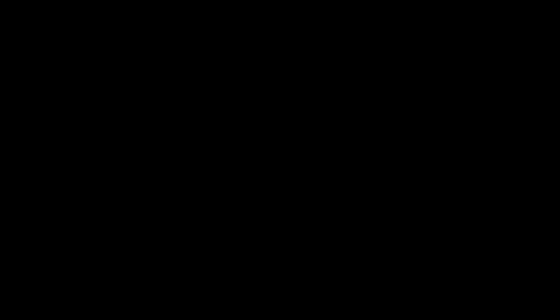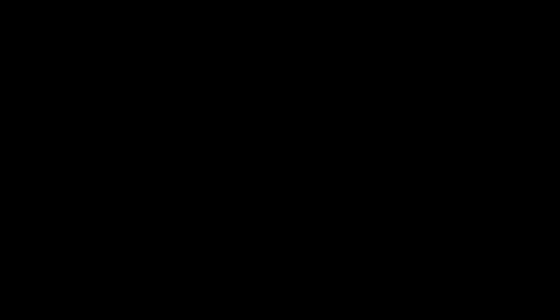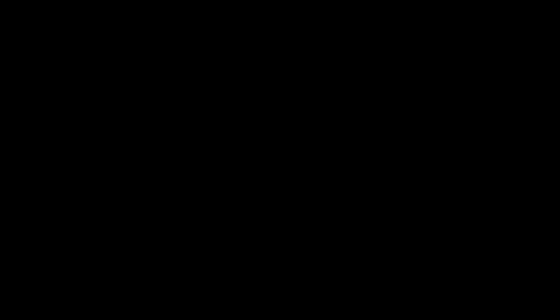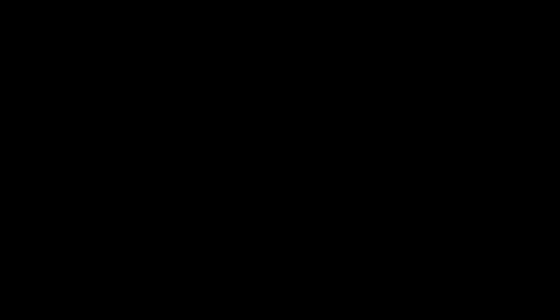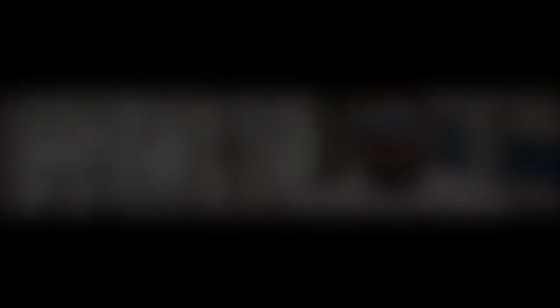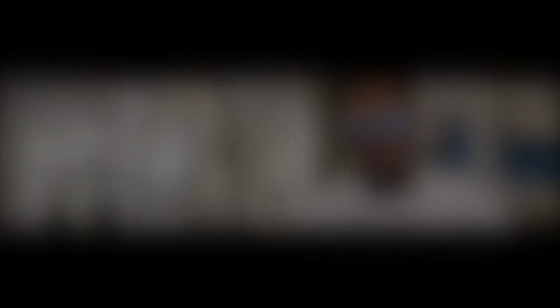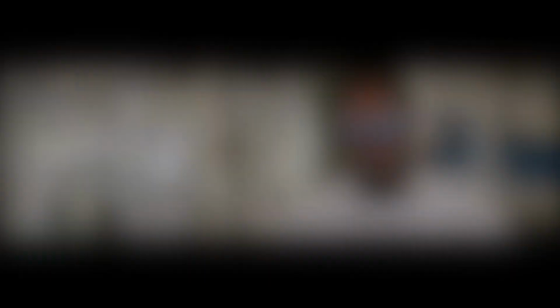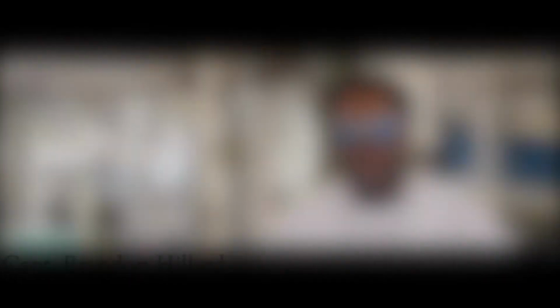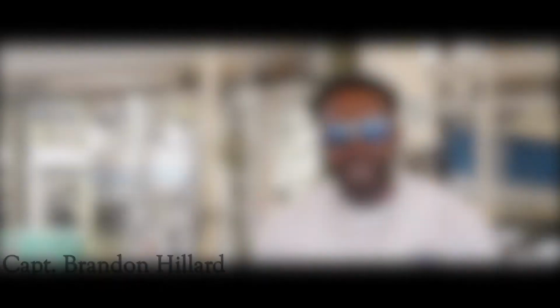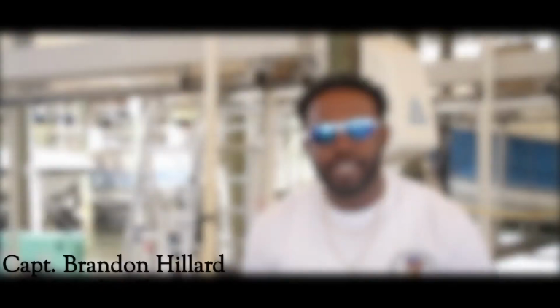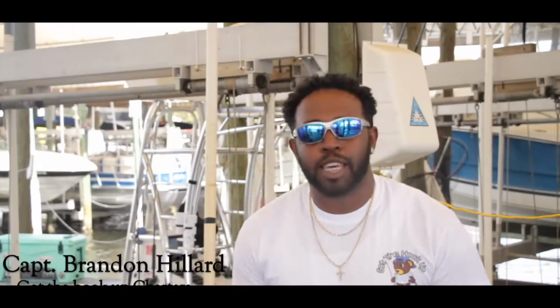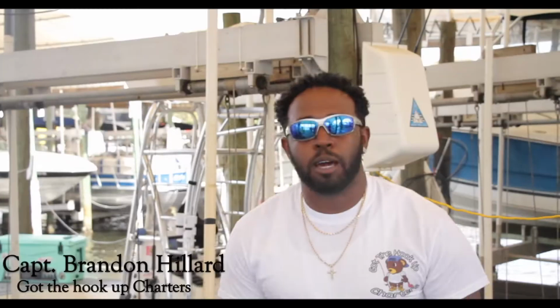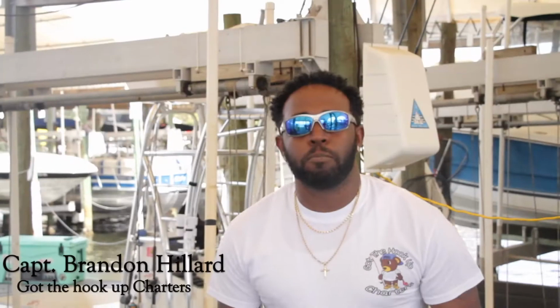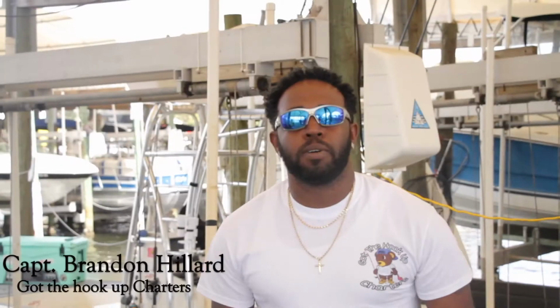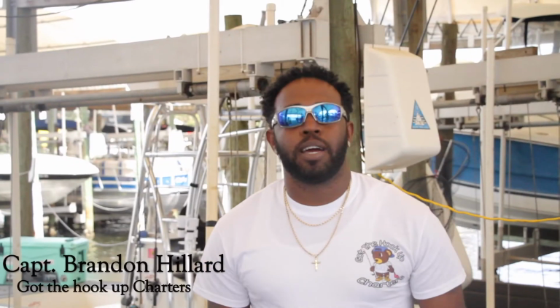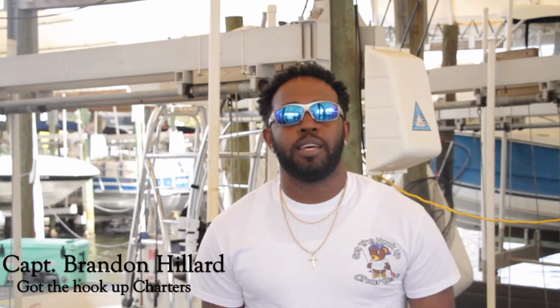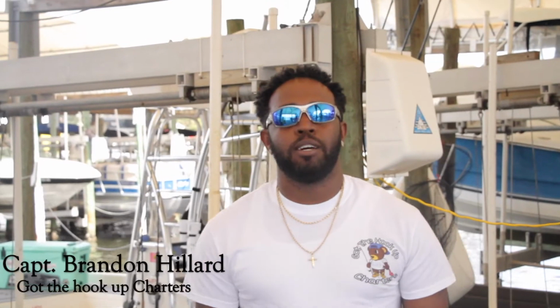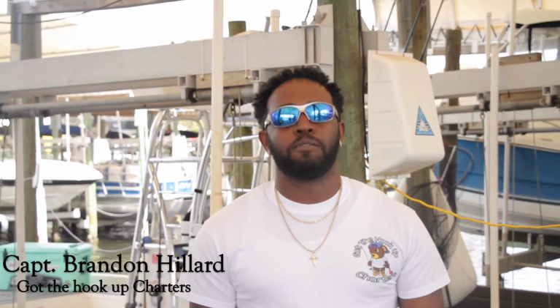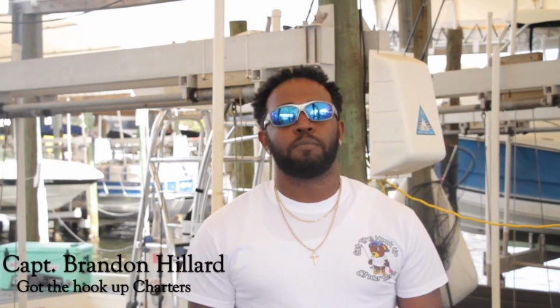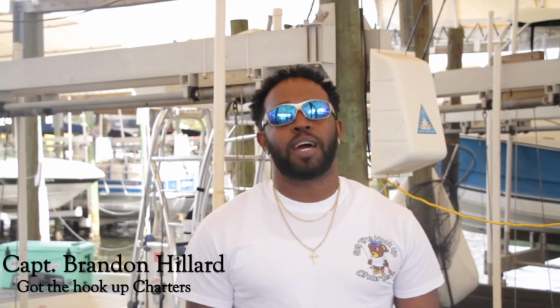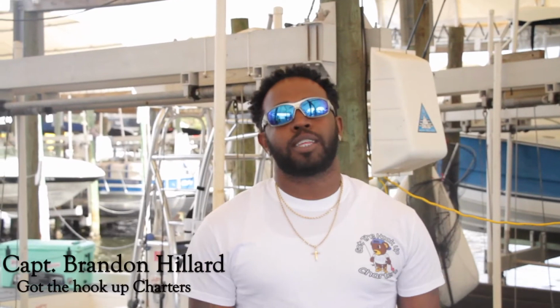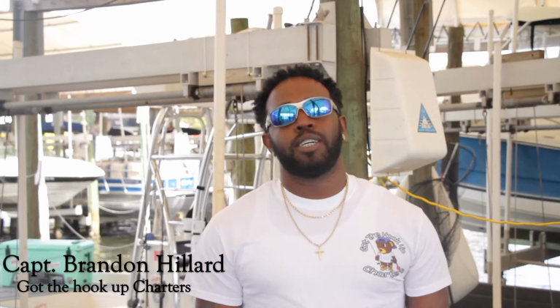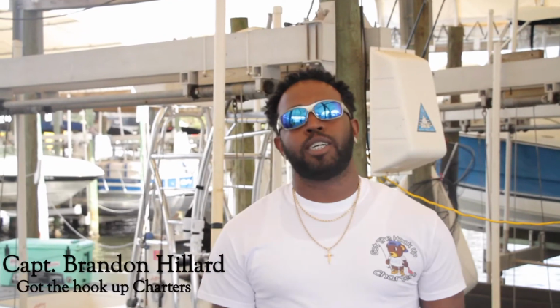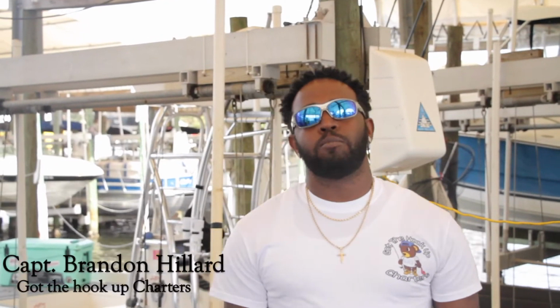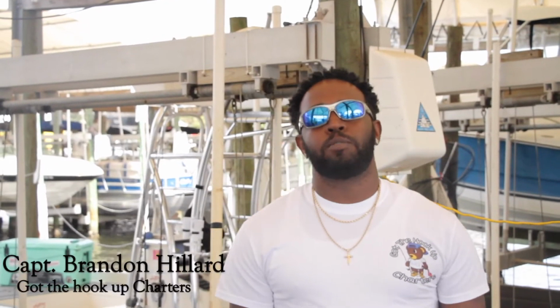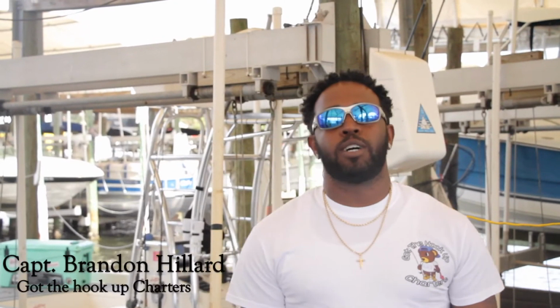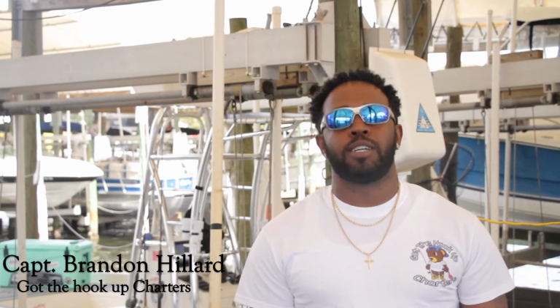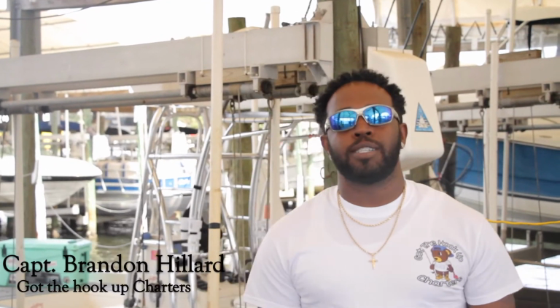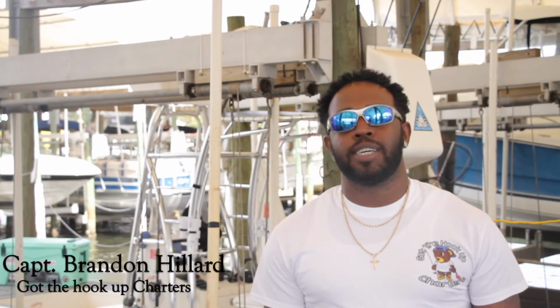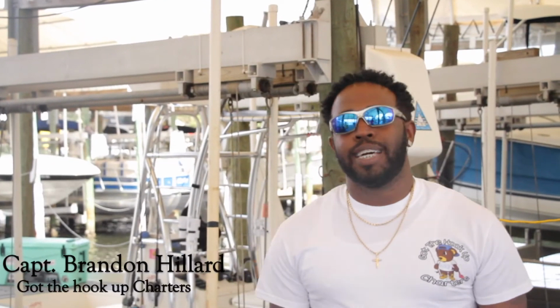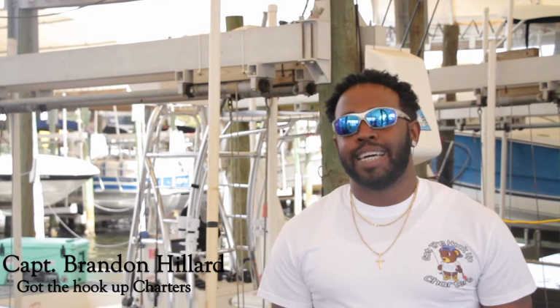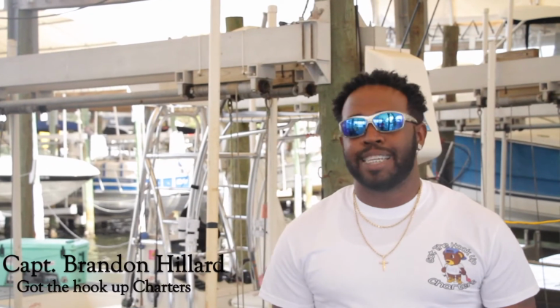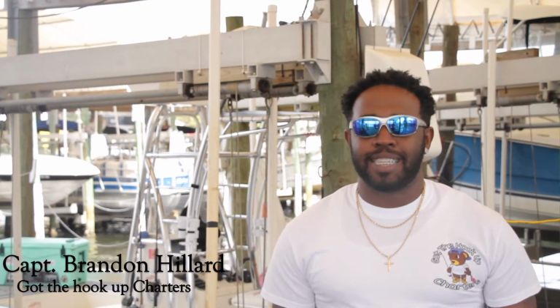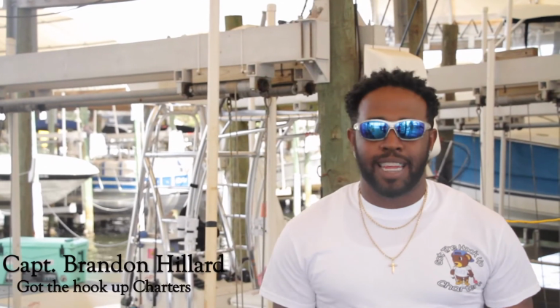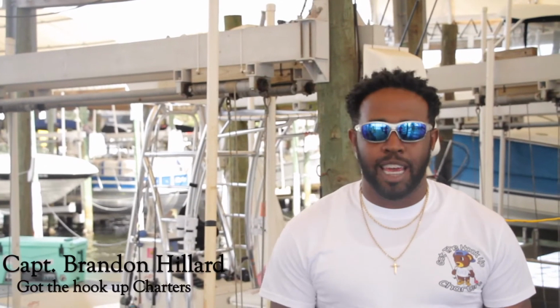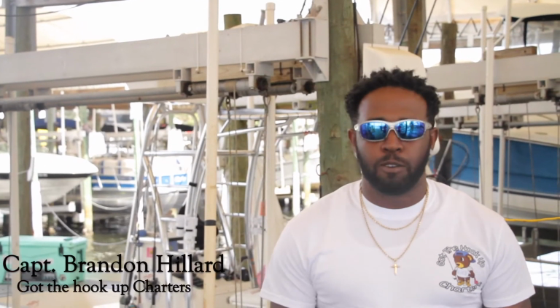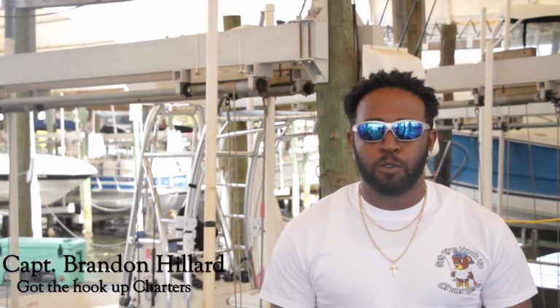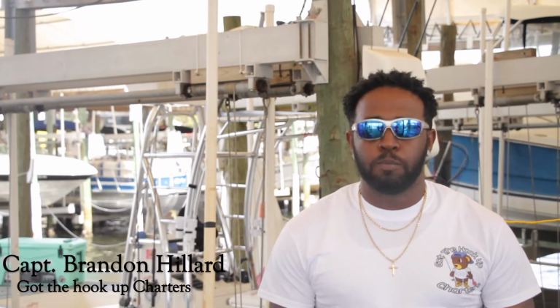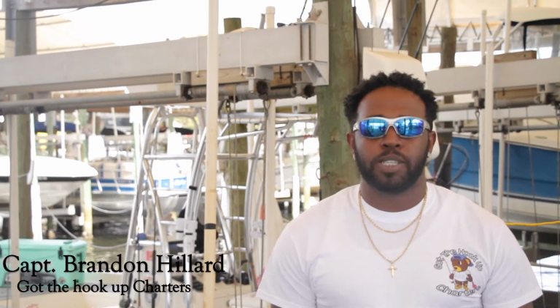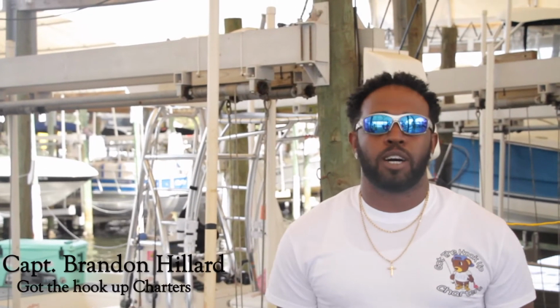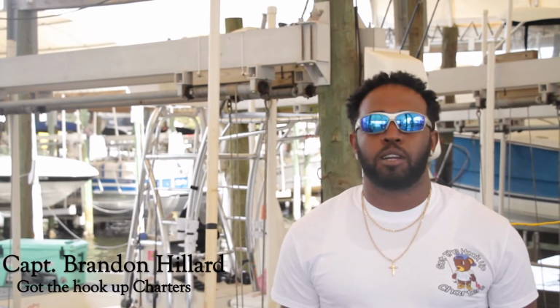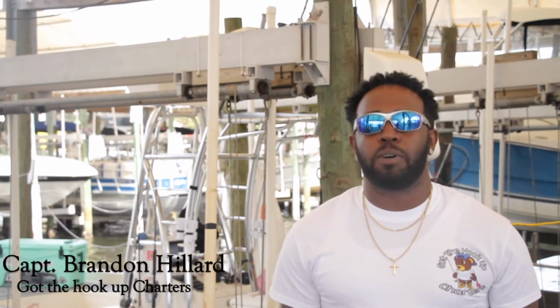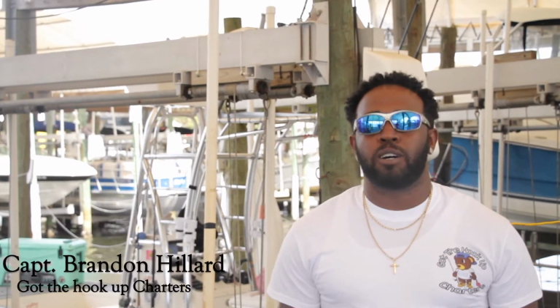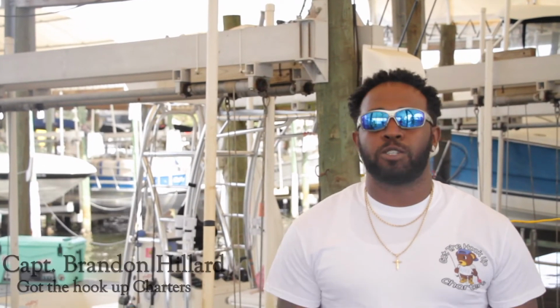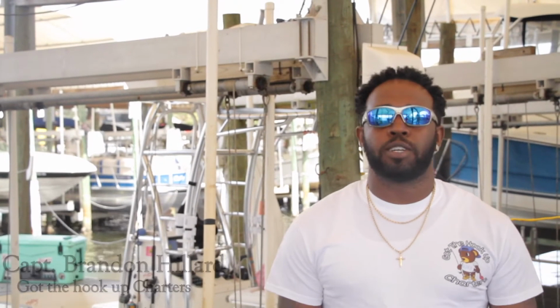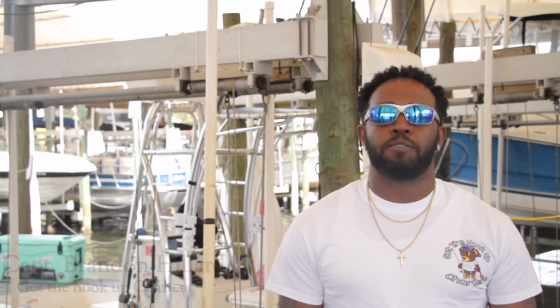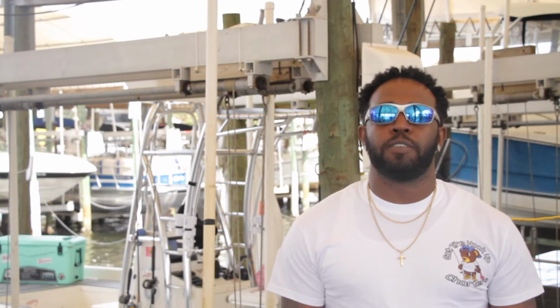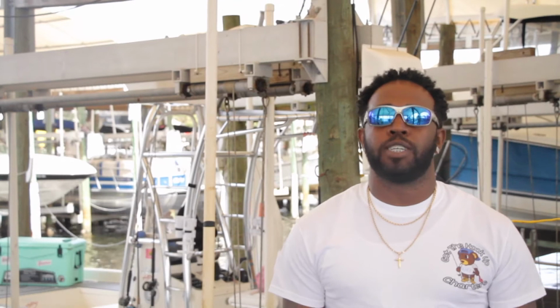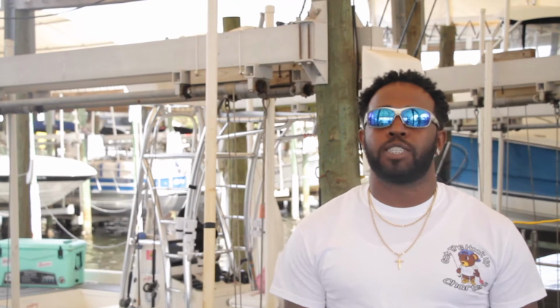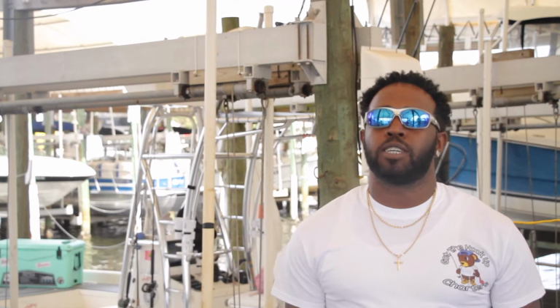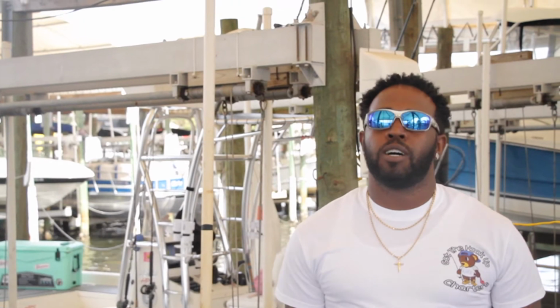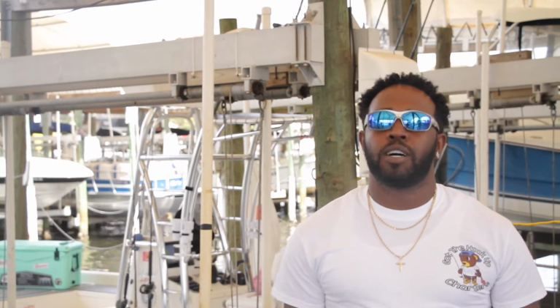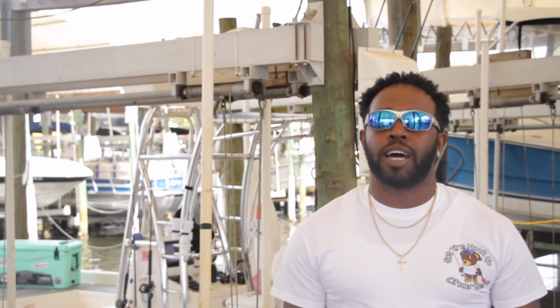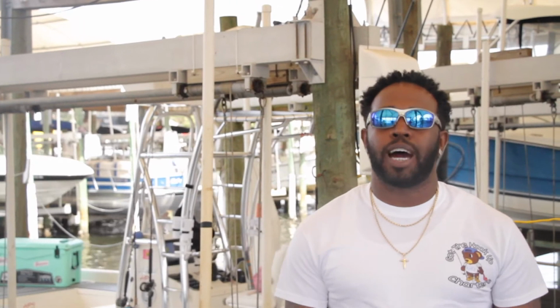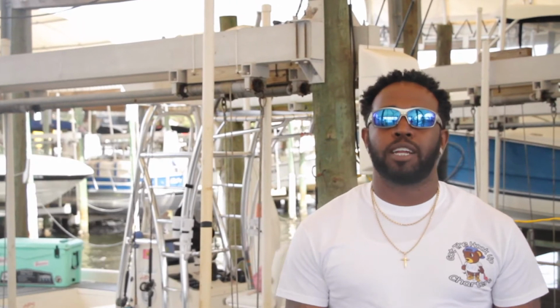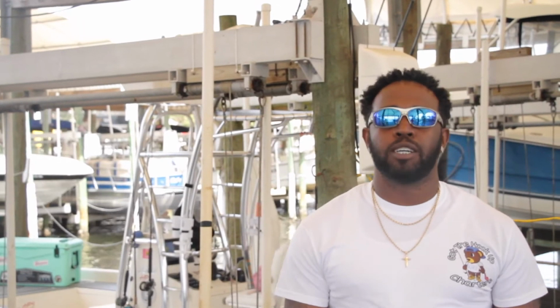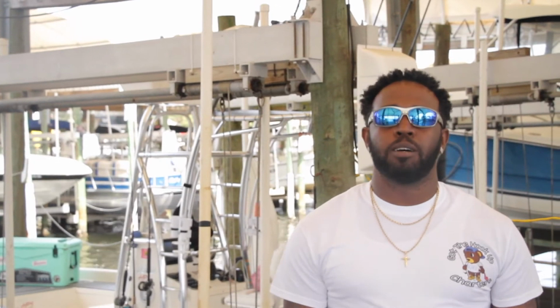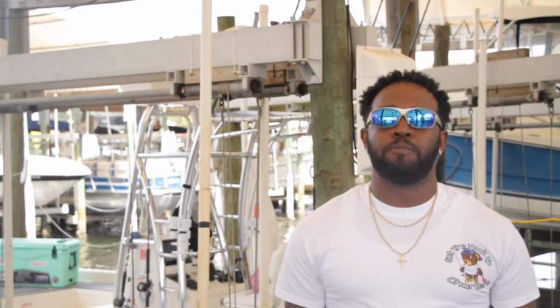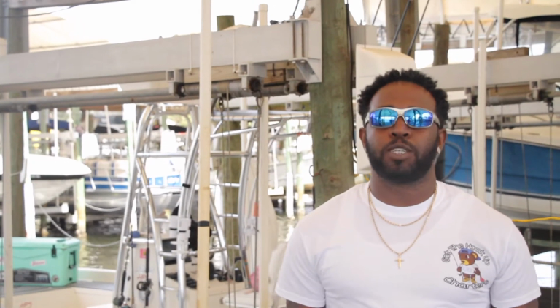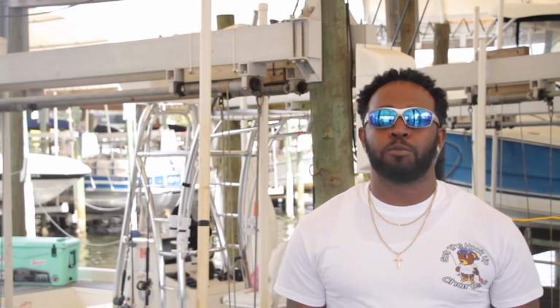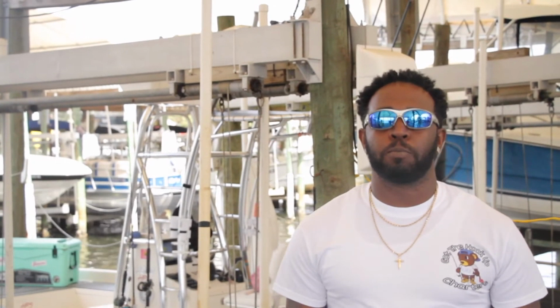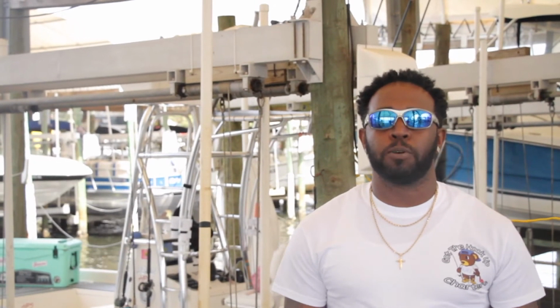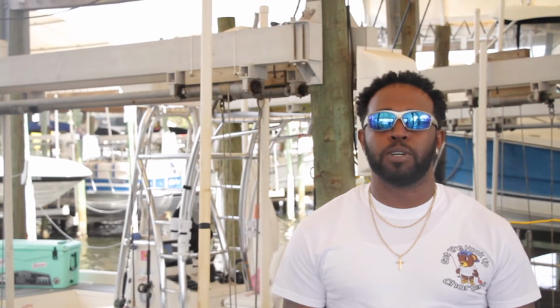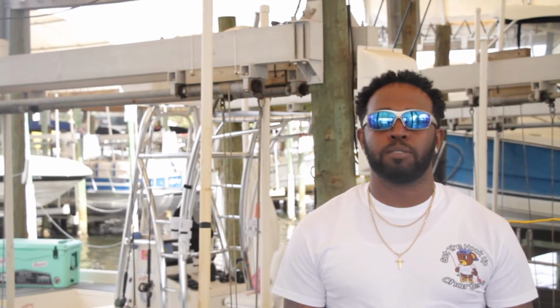What's up everybody, this is Captain Brandon Hilliard from Got The Hook Up Charters, and today we will be talking about trigger fish on the High Hook Up Fishing Report.